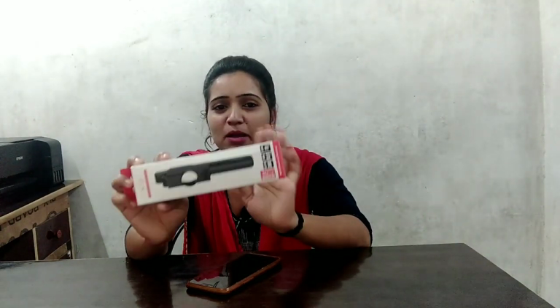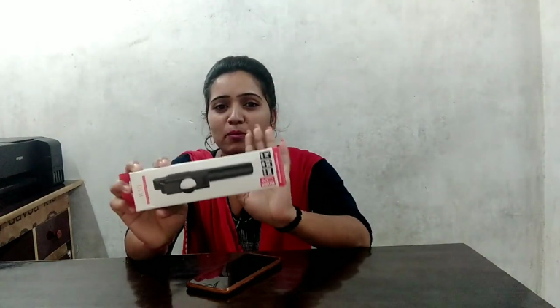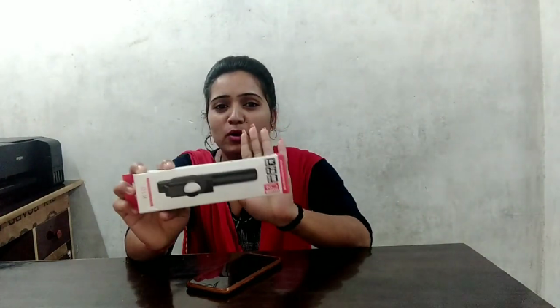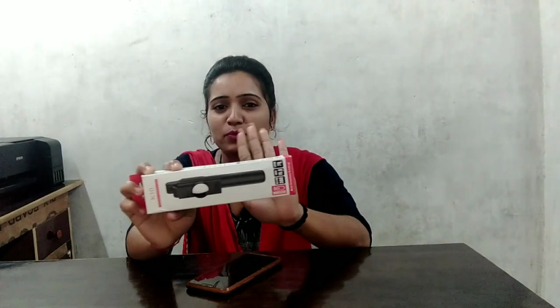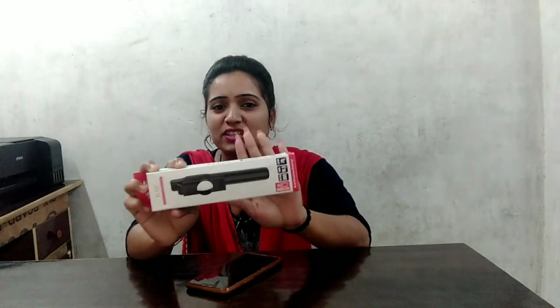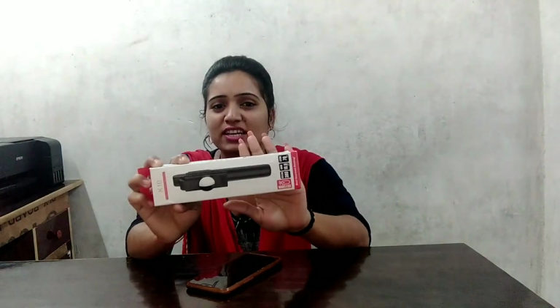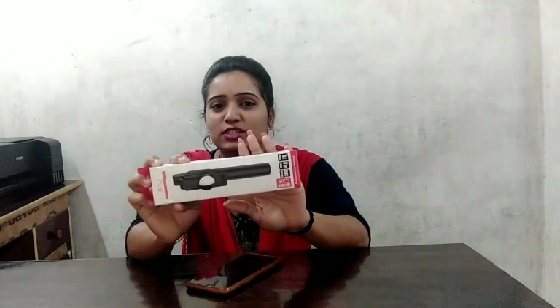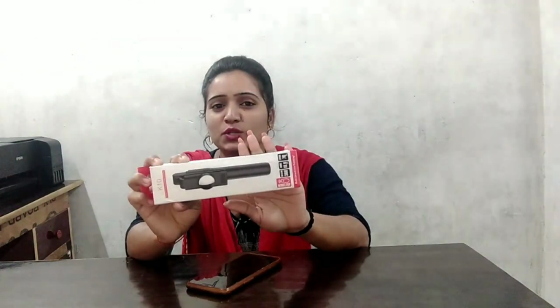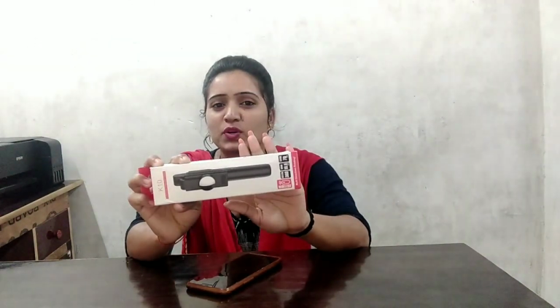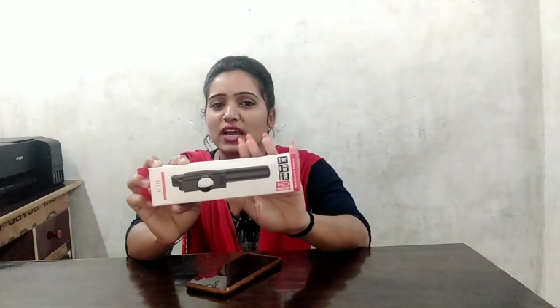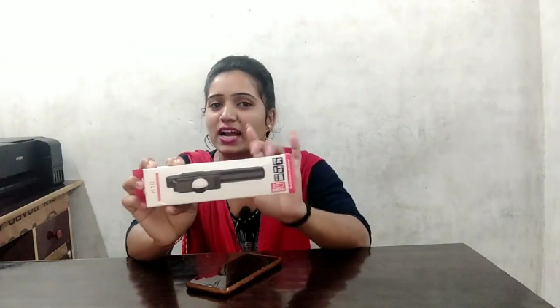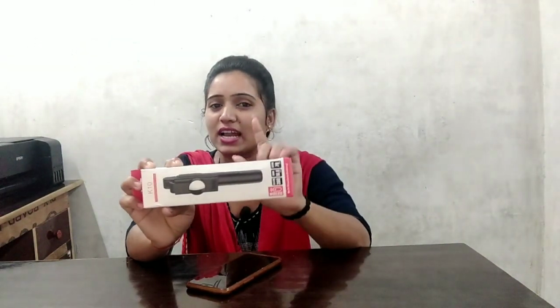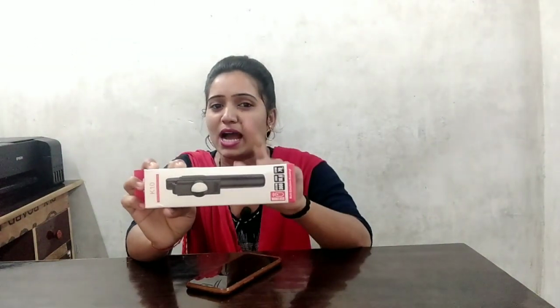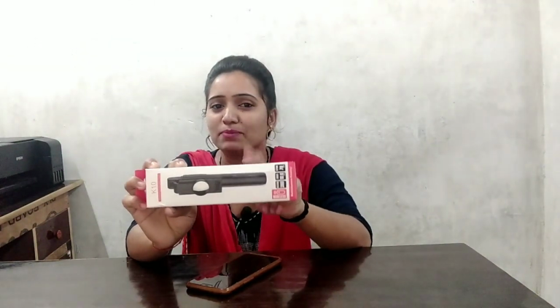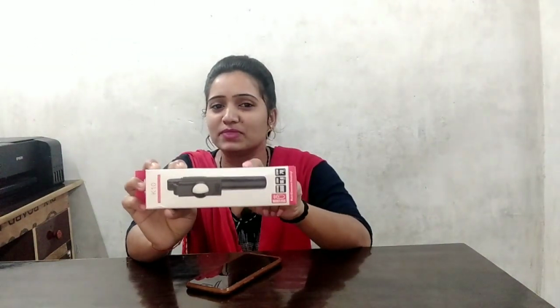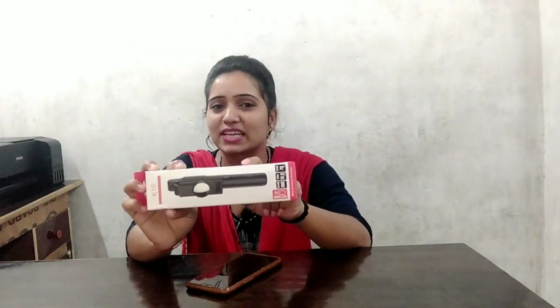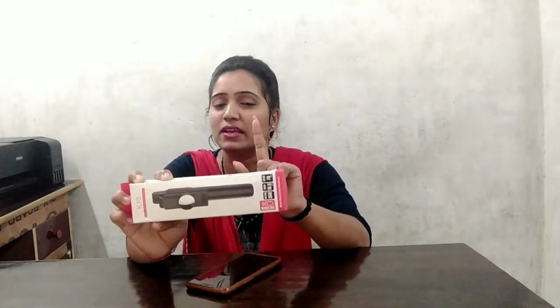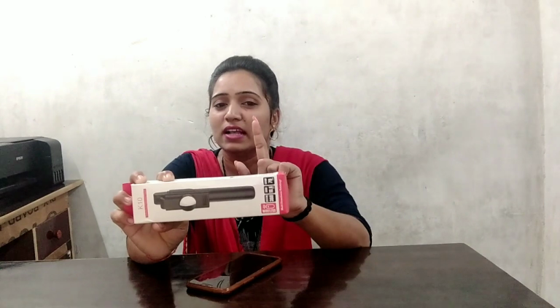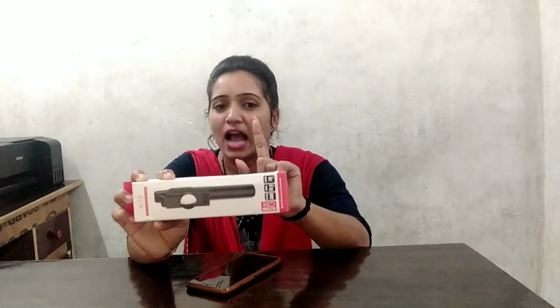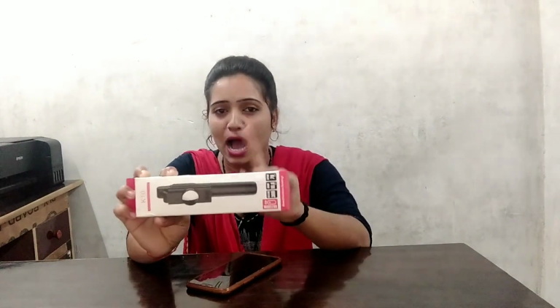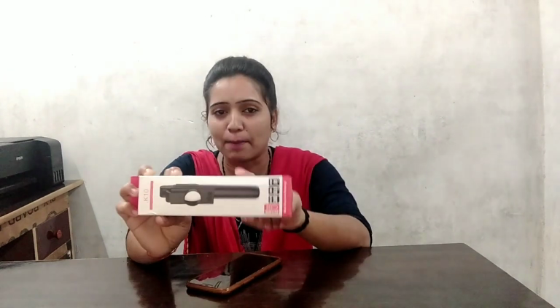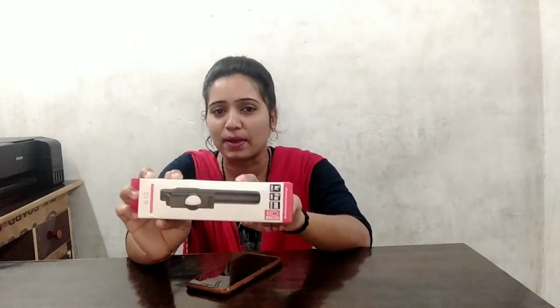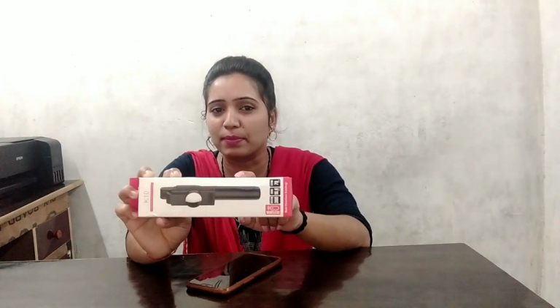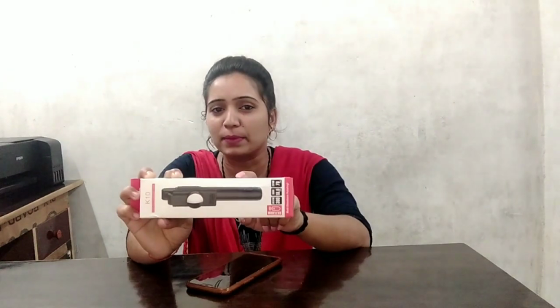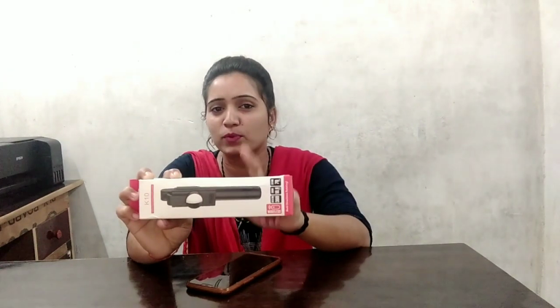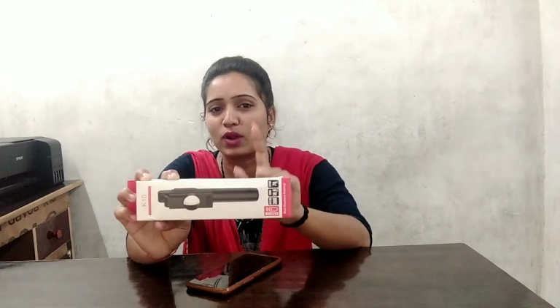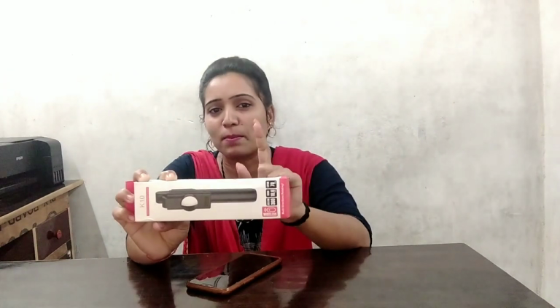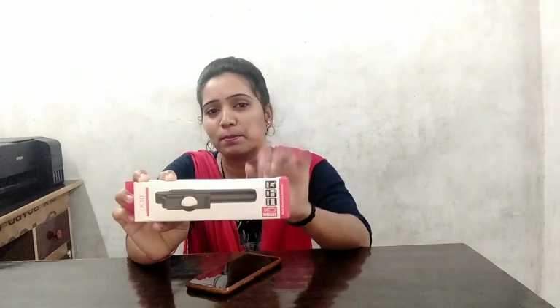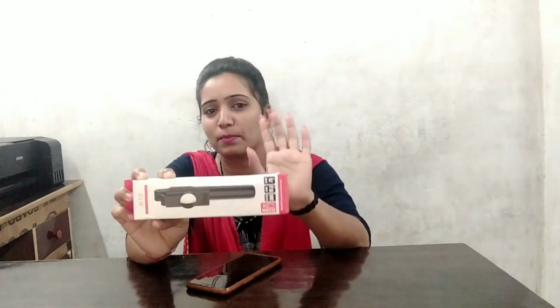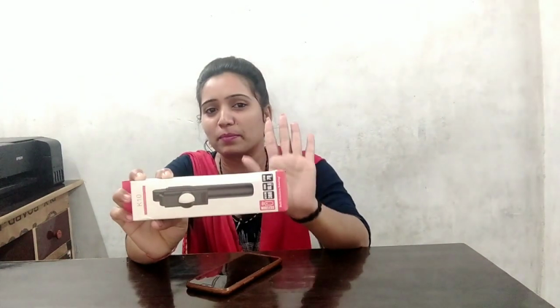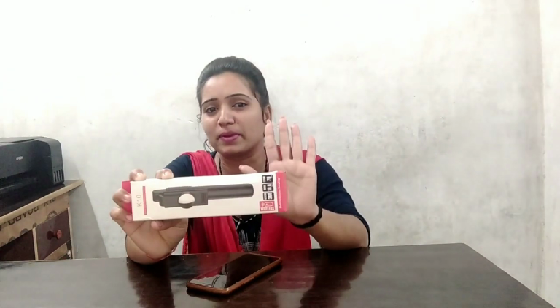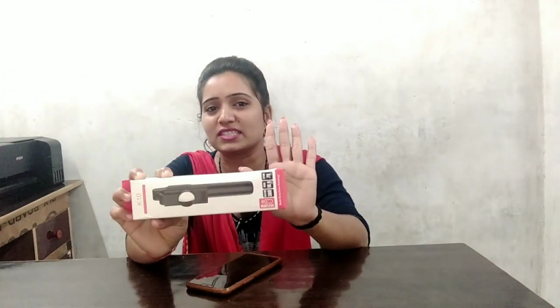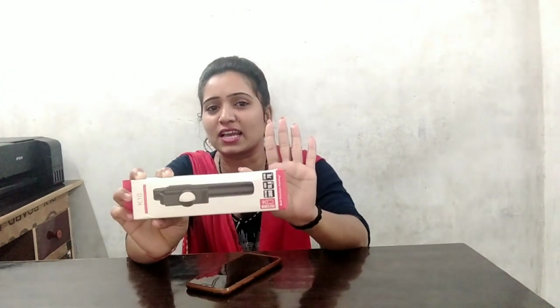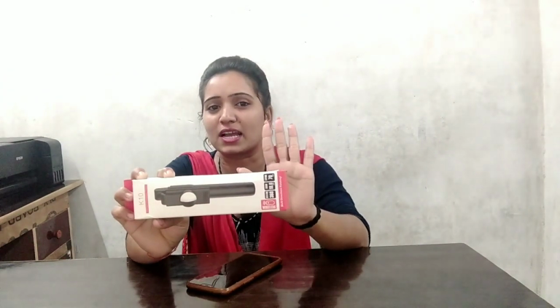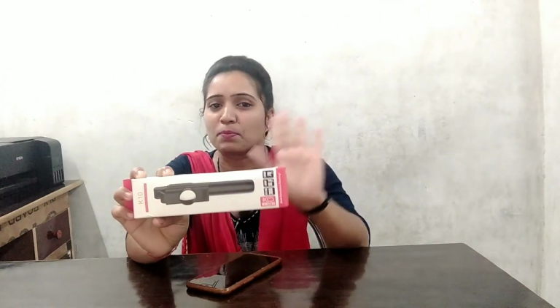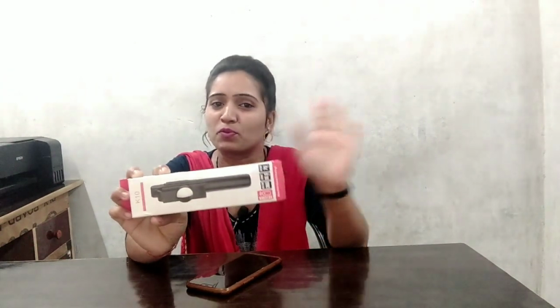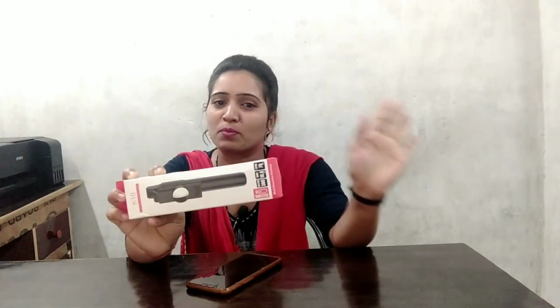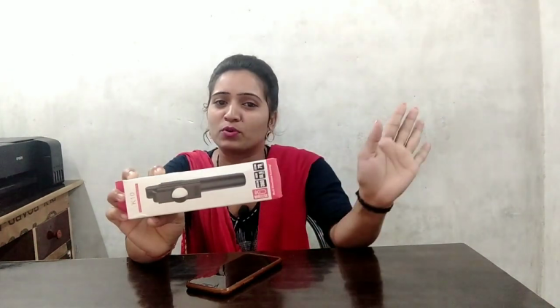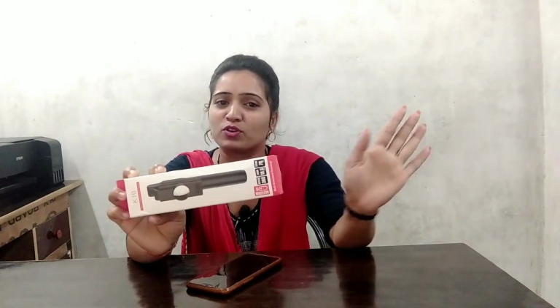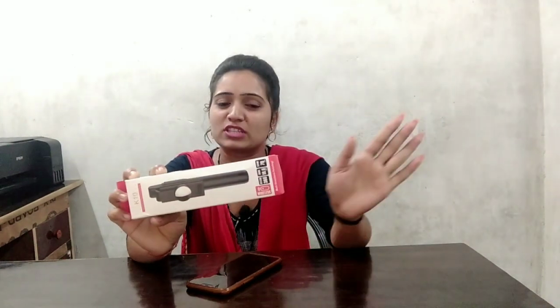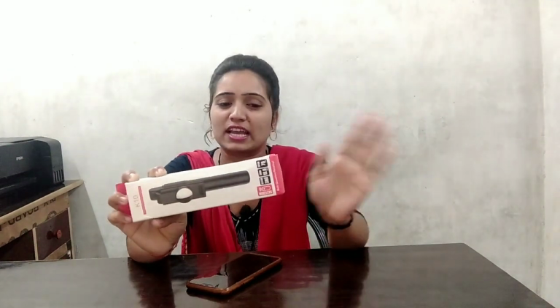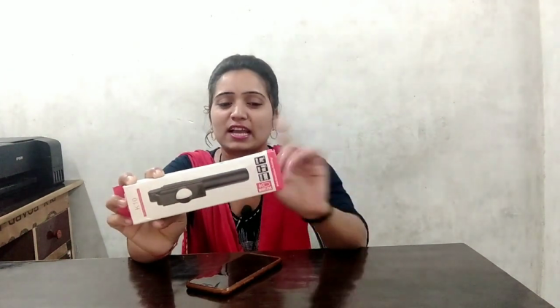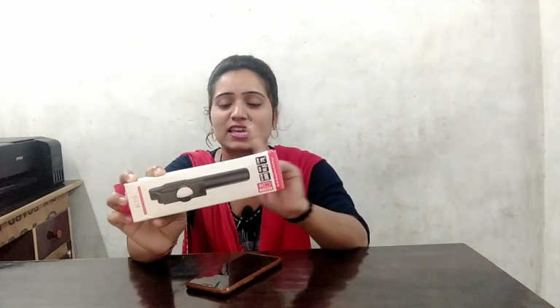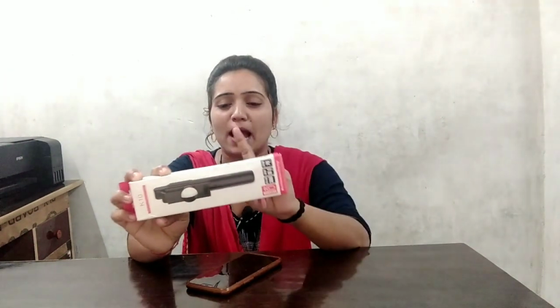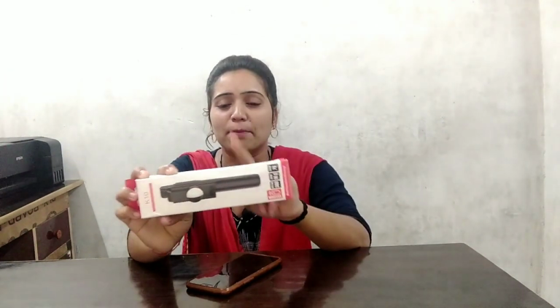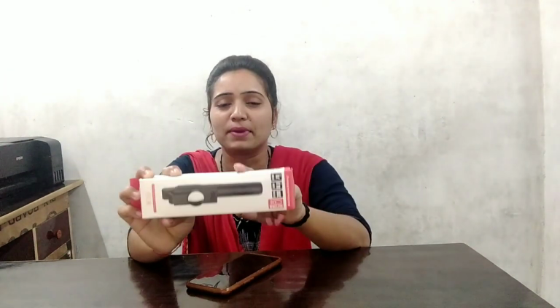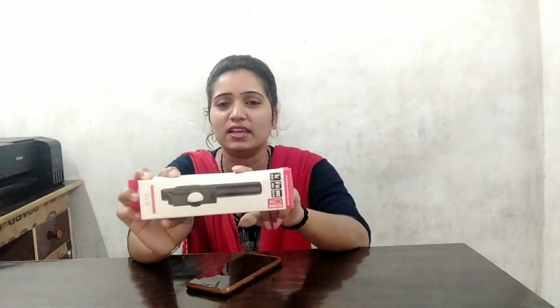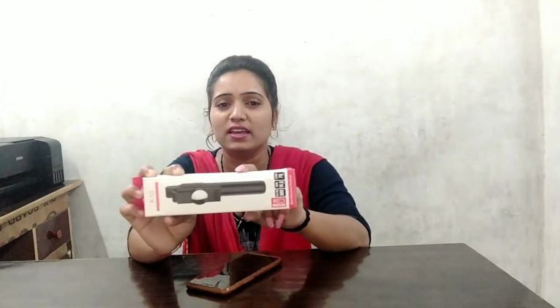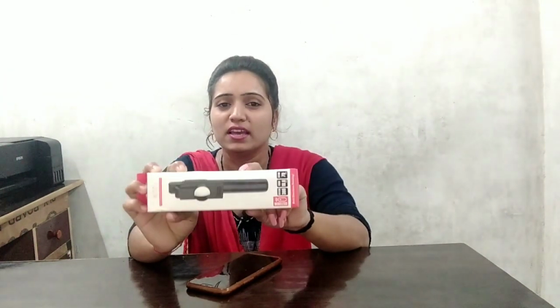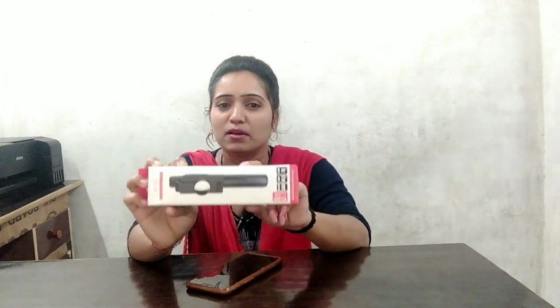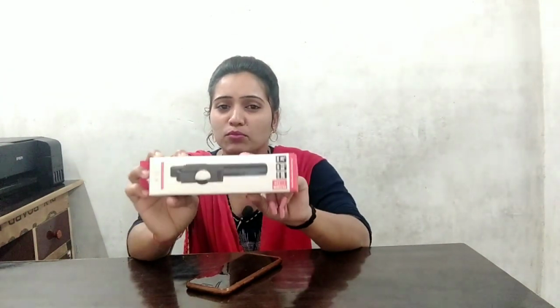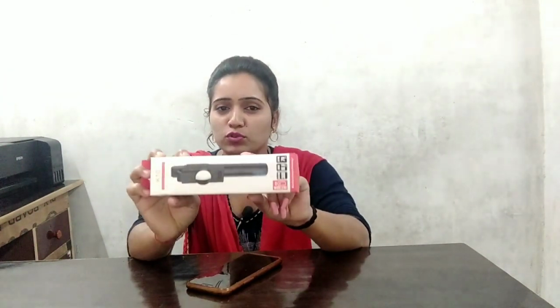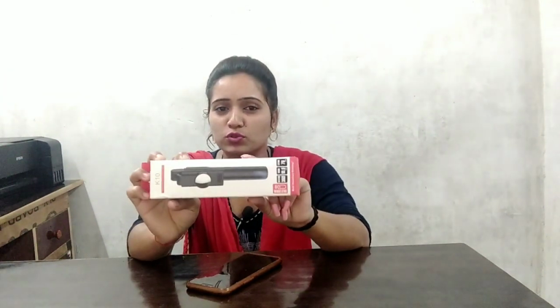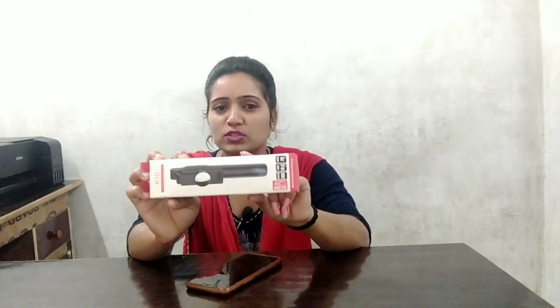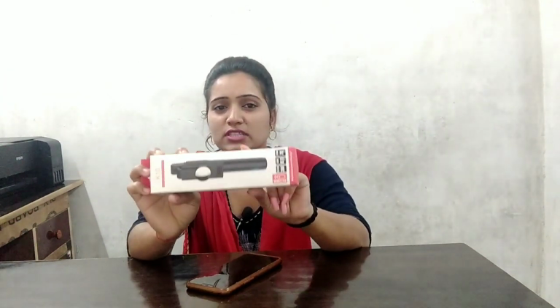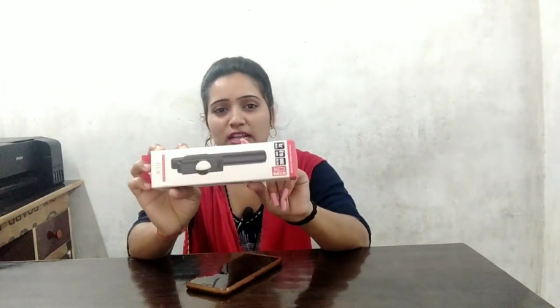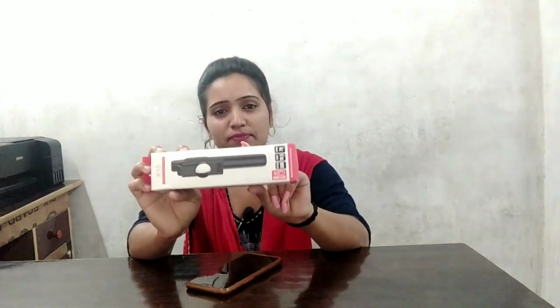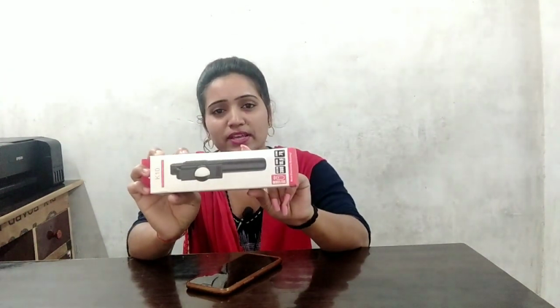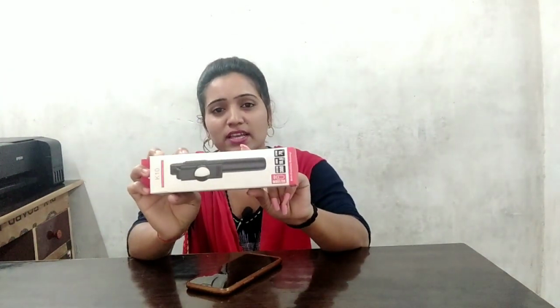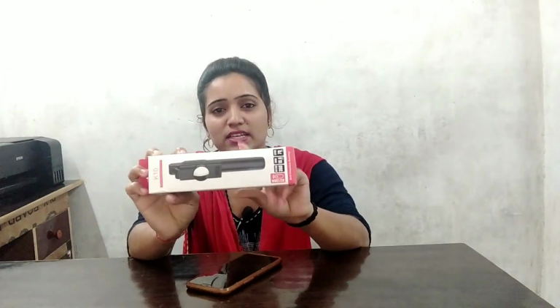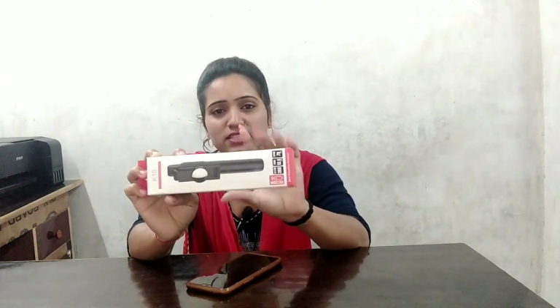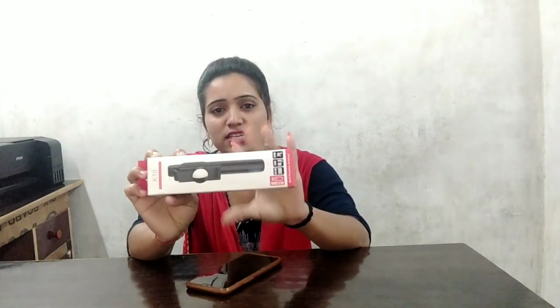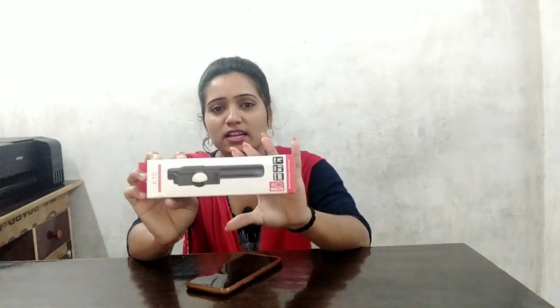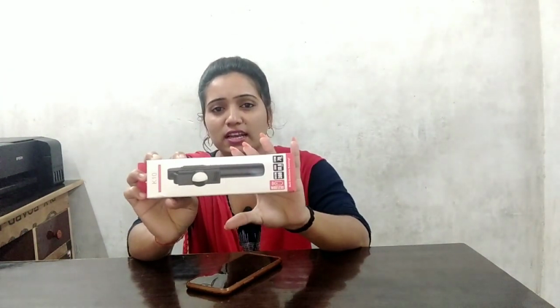I hope that if you look at it, you will be in a full mood and you will also be able to use a Bluetooth selfie stick.